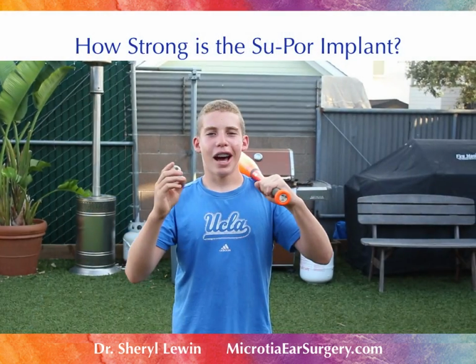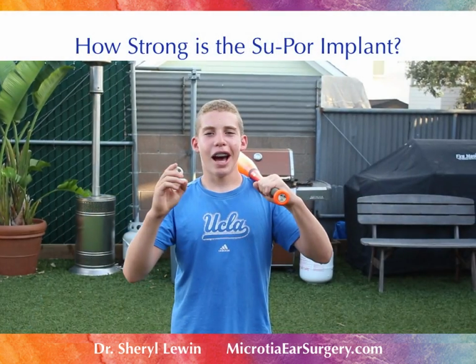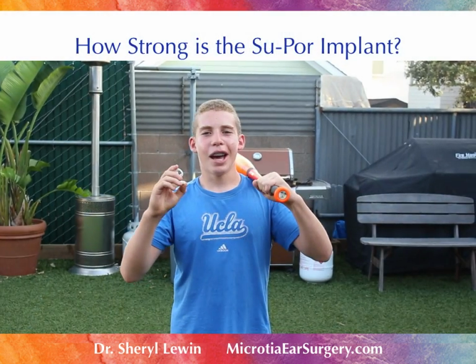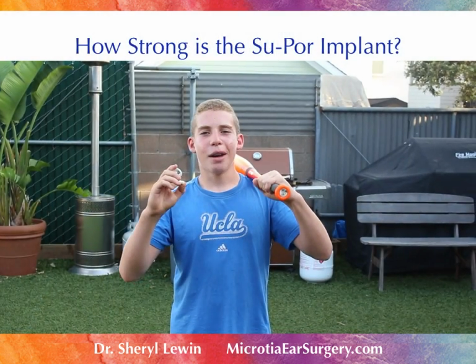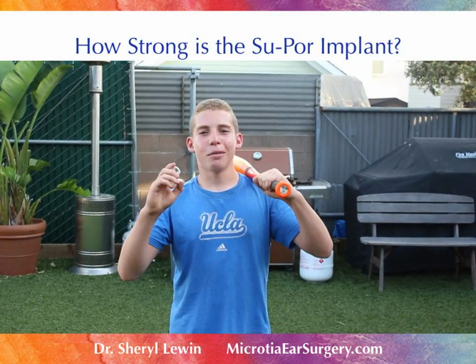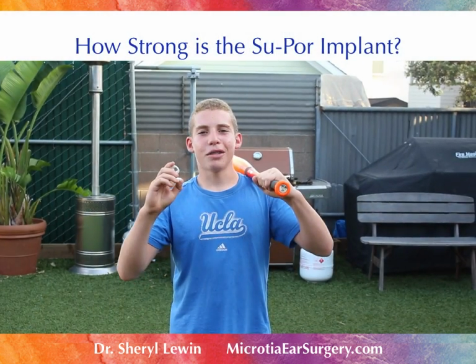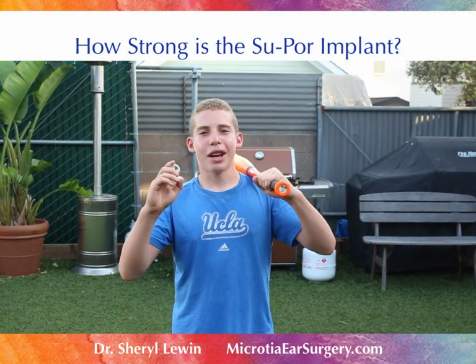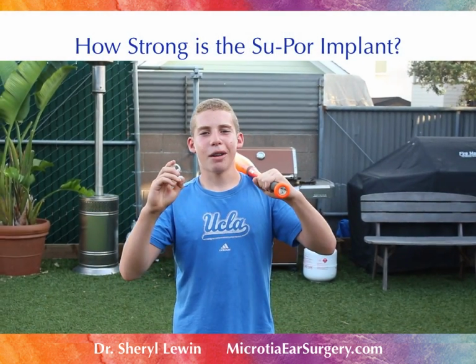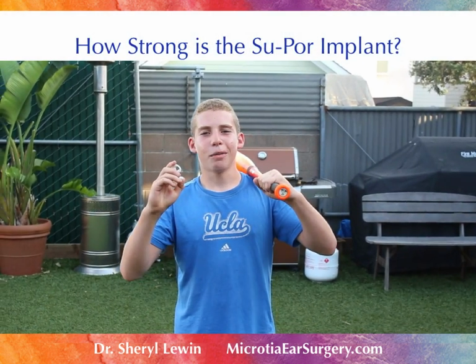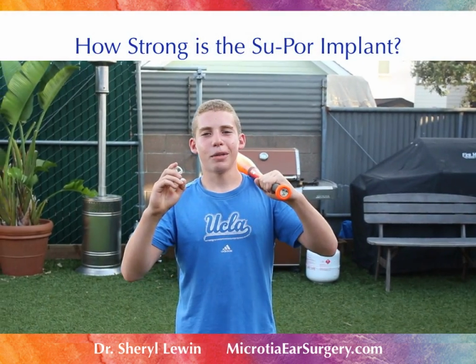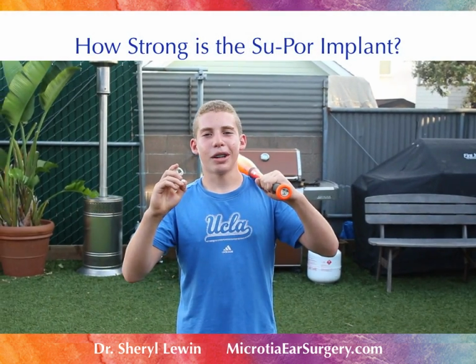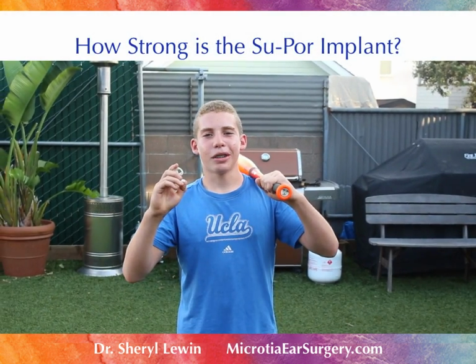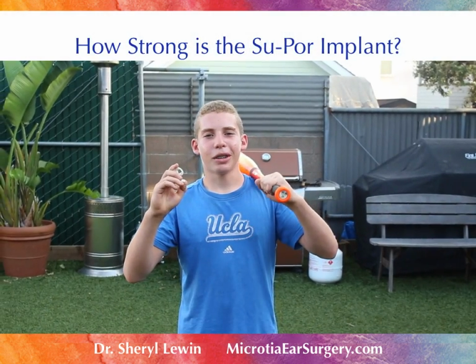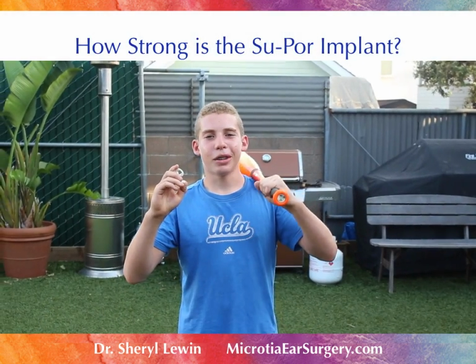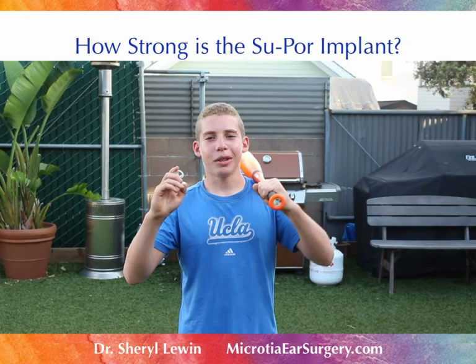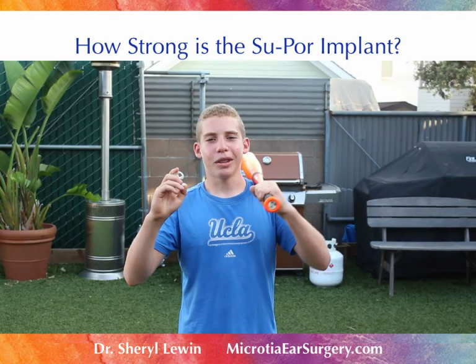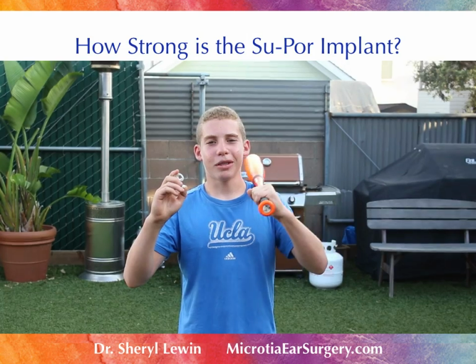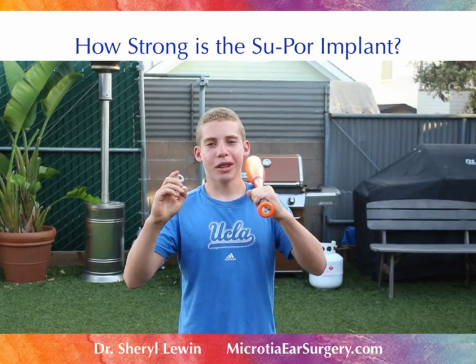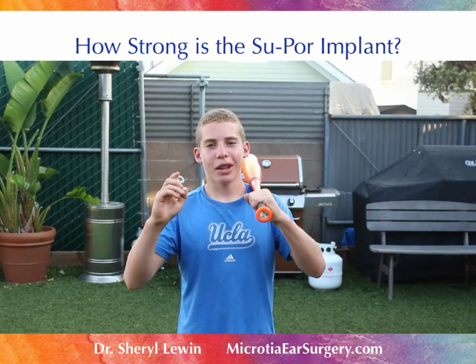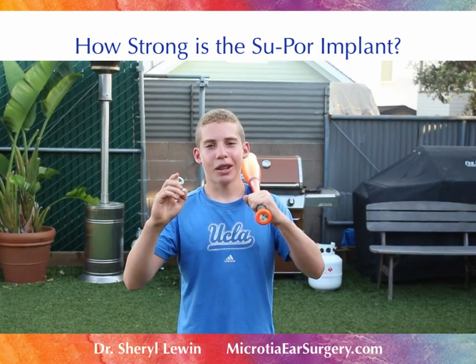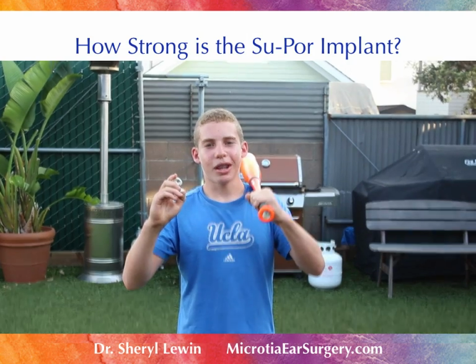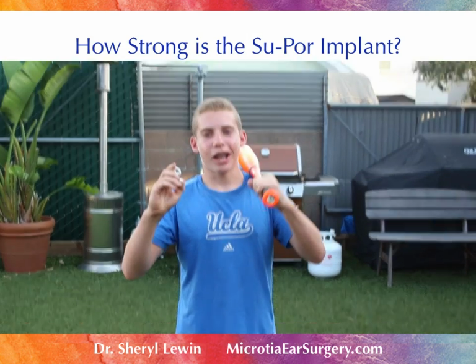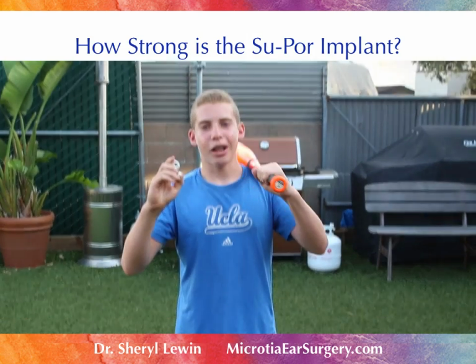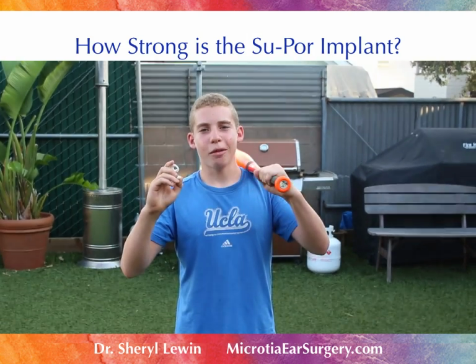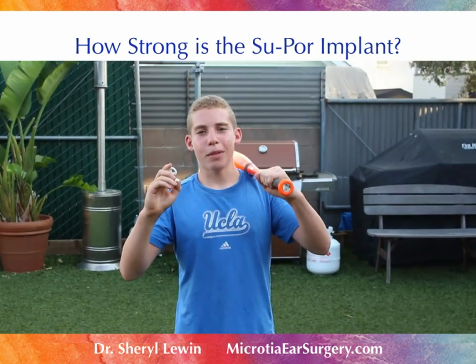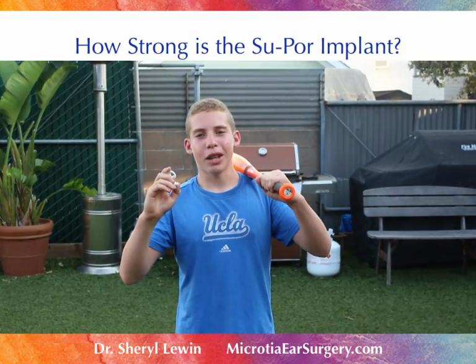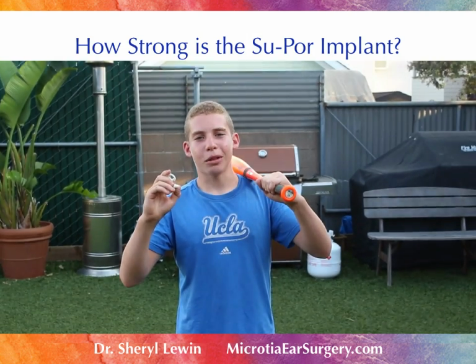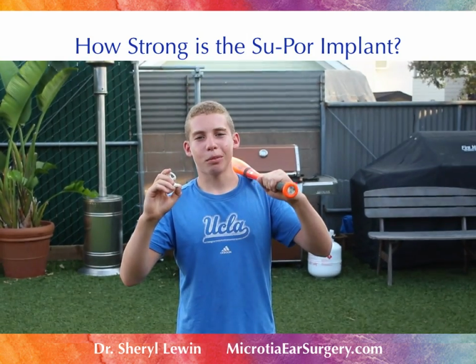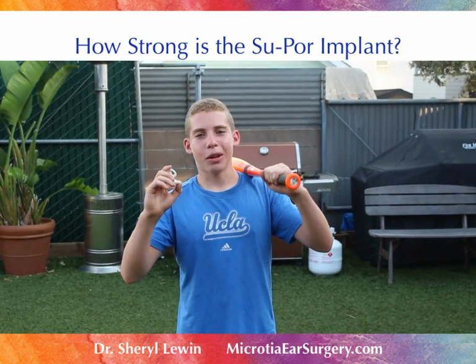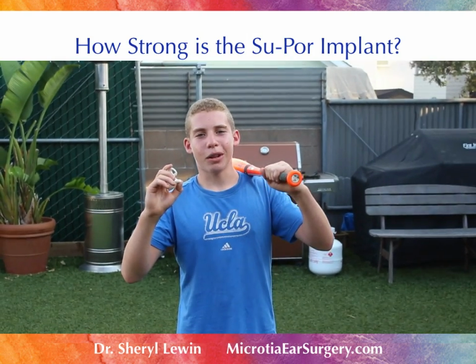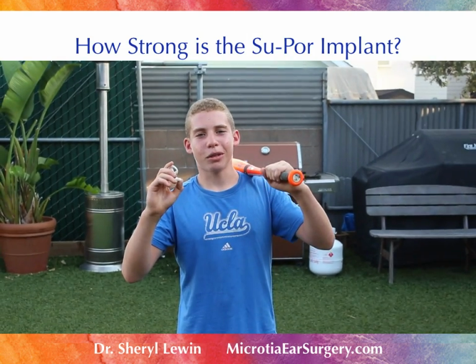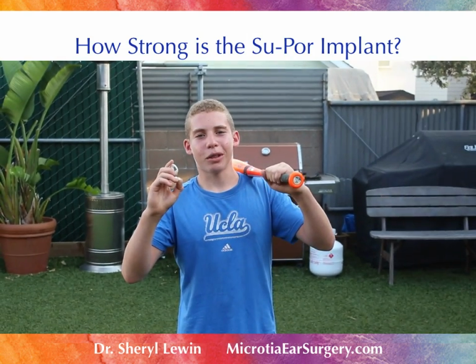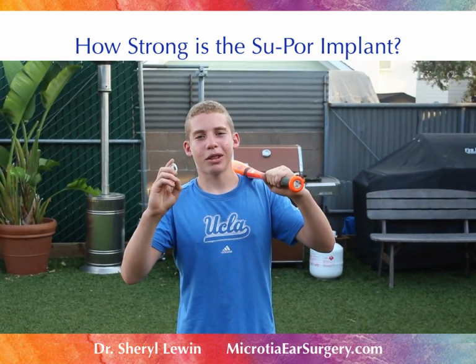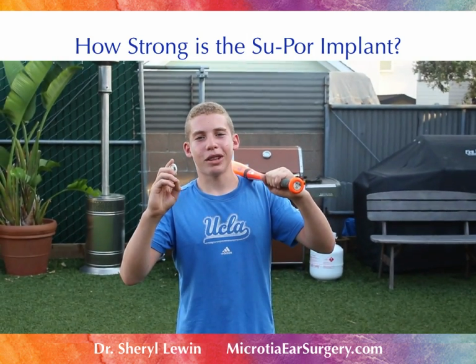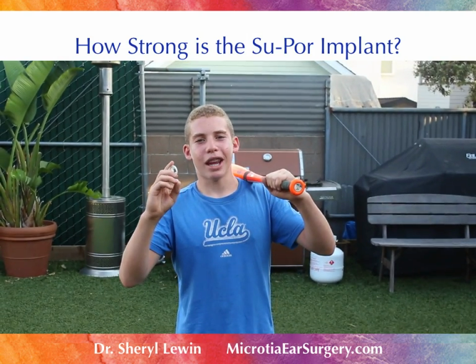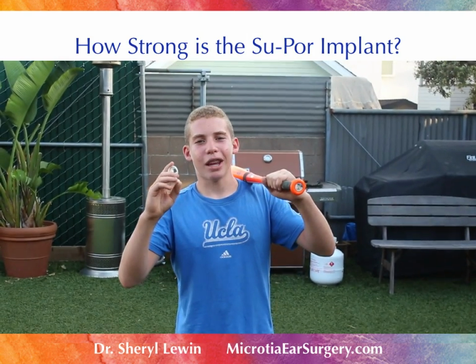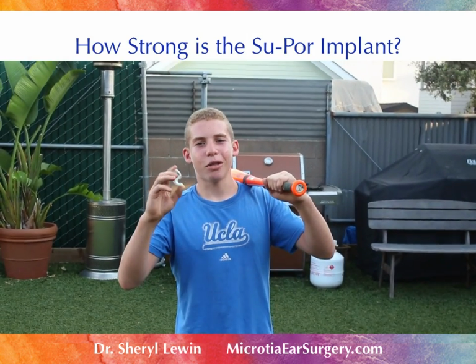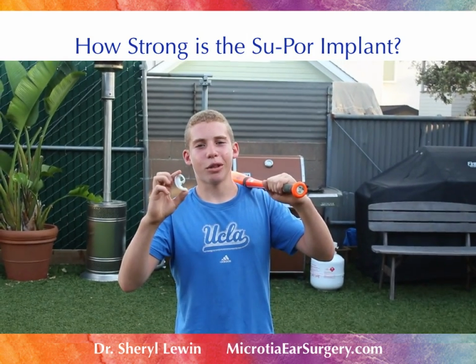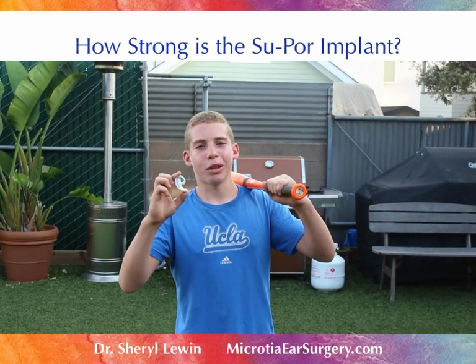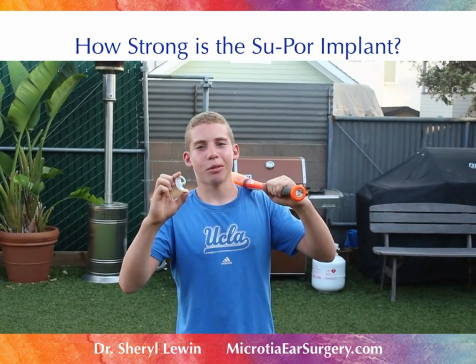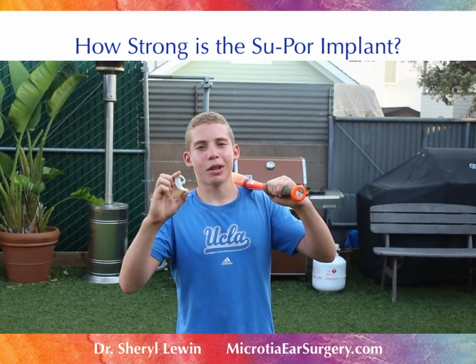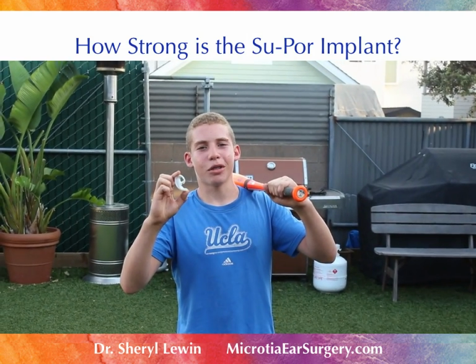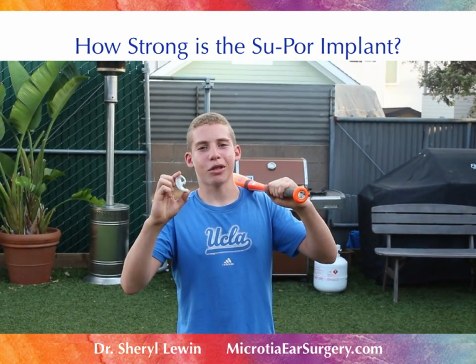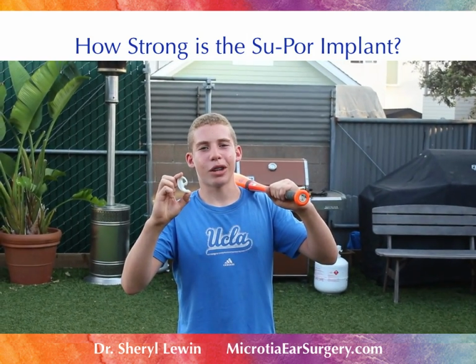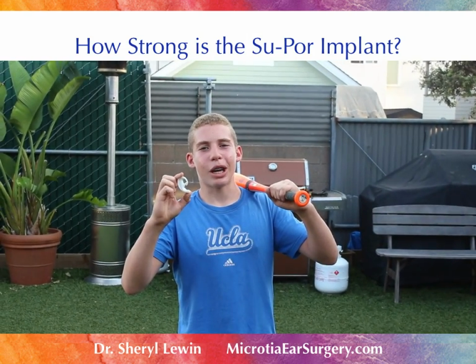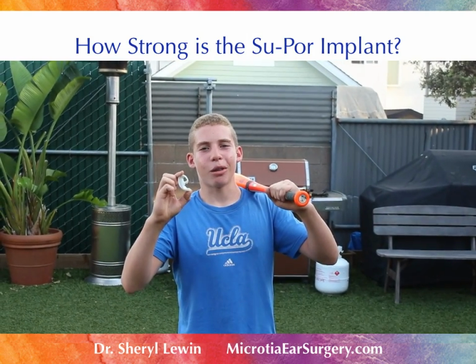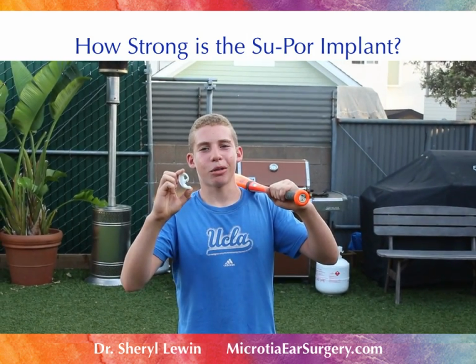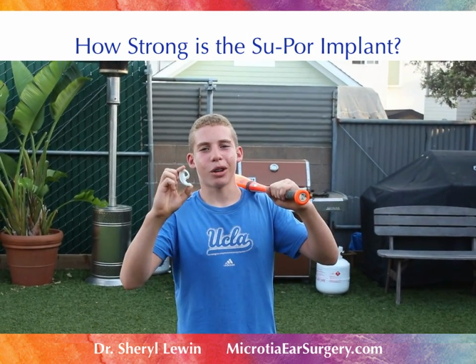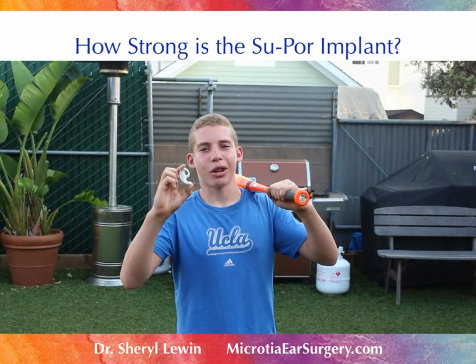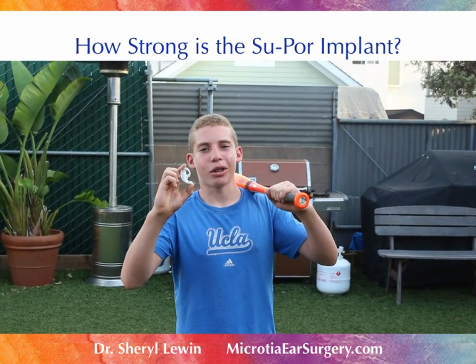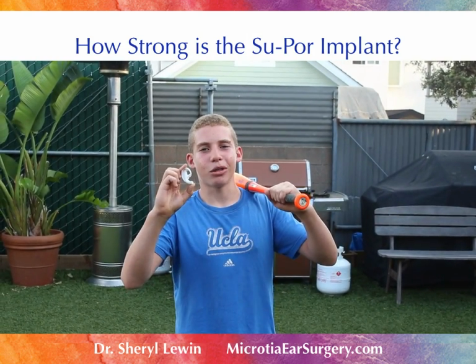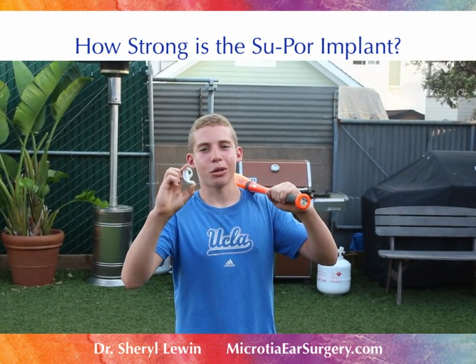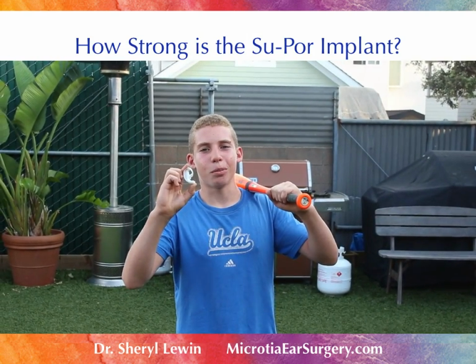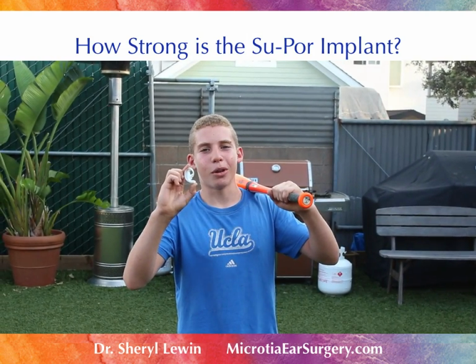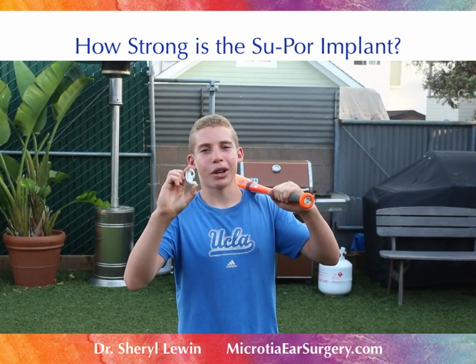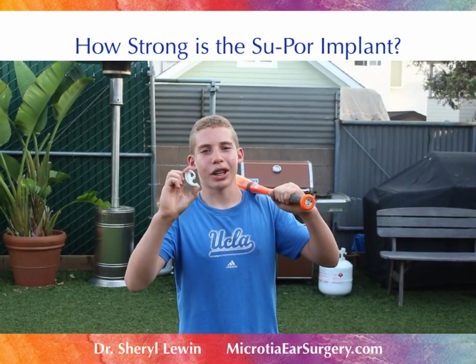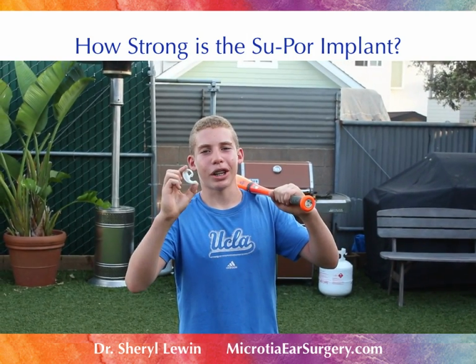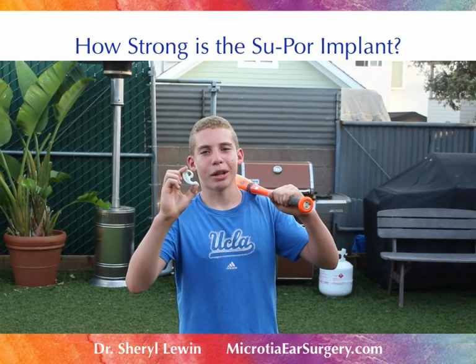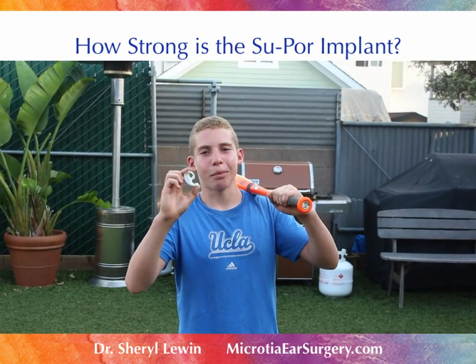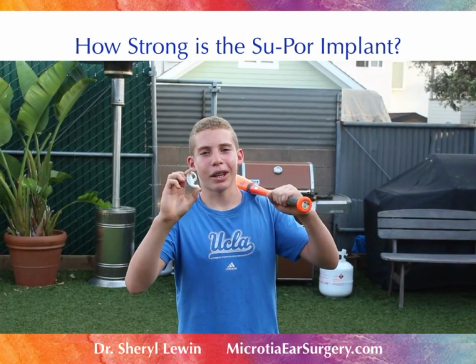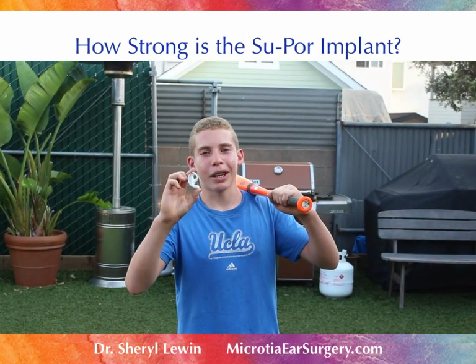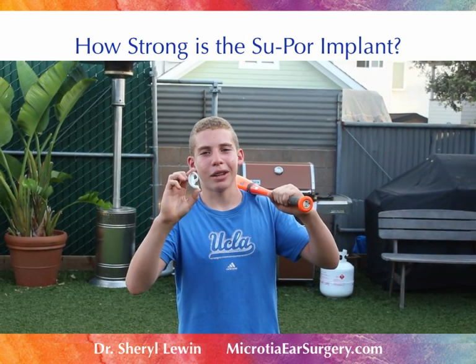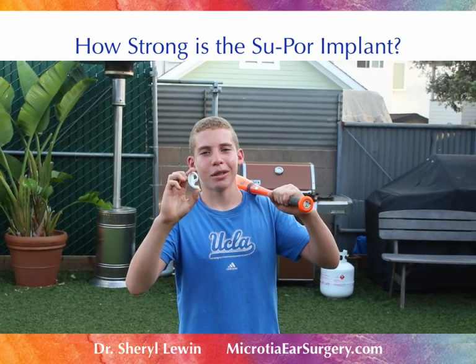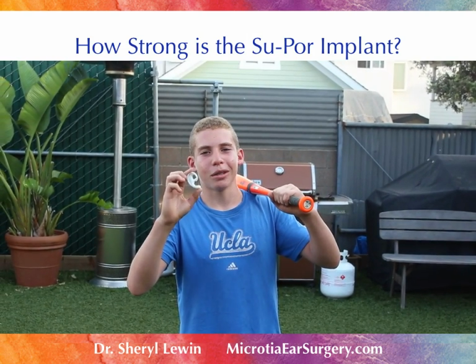Hi, I'm Jeff, Dr. Lewin's son. I love baseball, so today she wants me to show you how strong the SUPOR implant is.